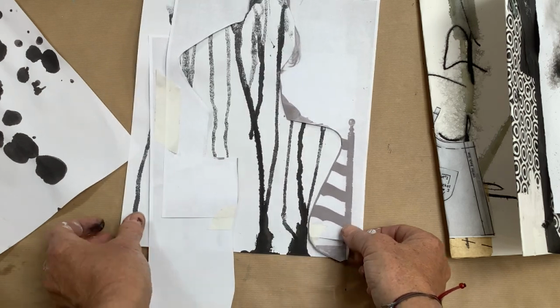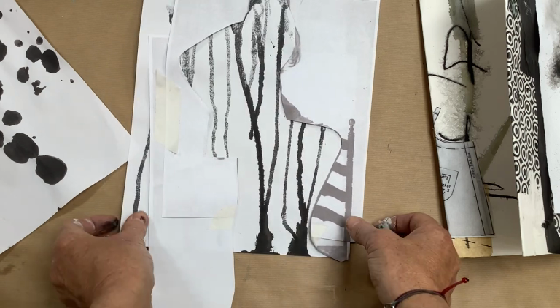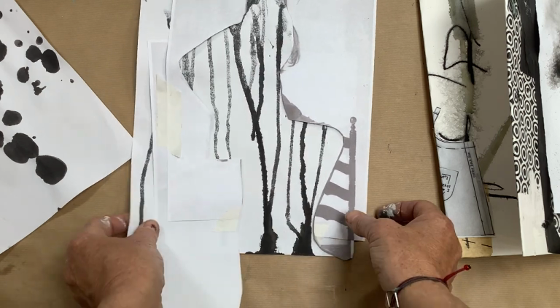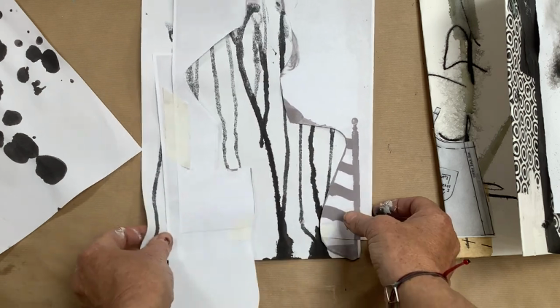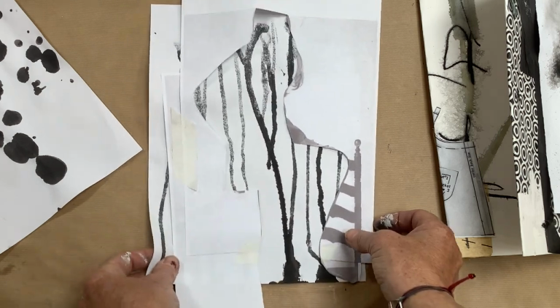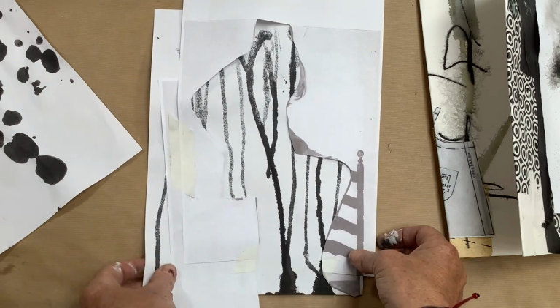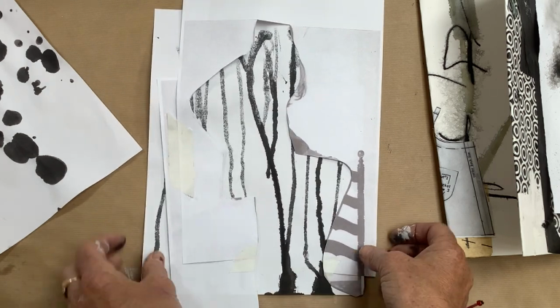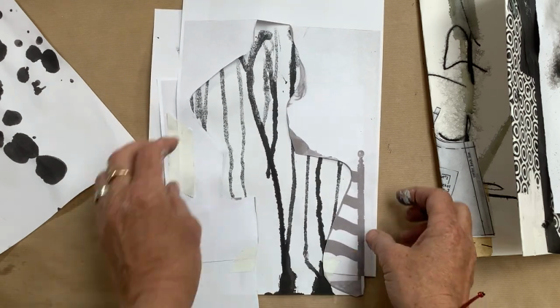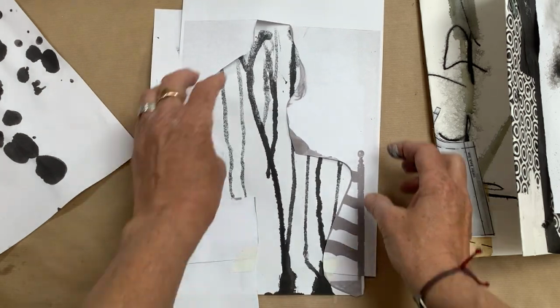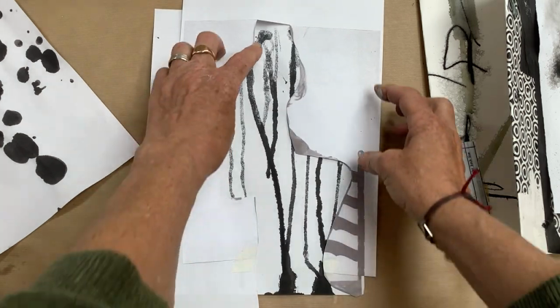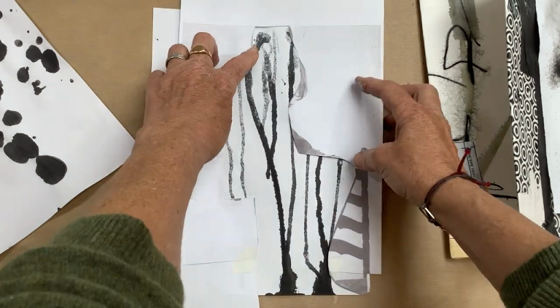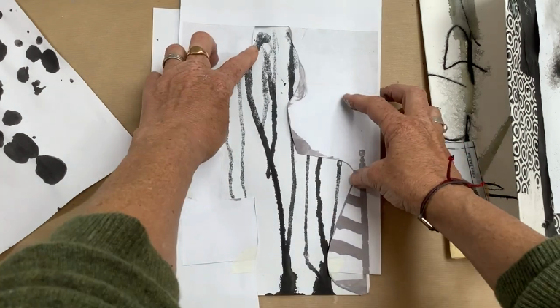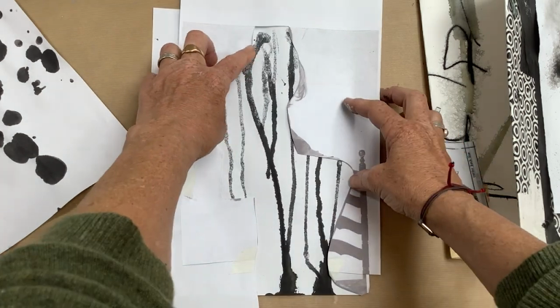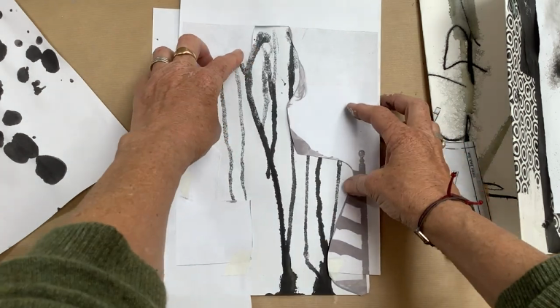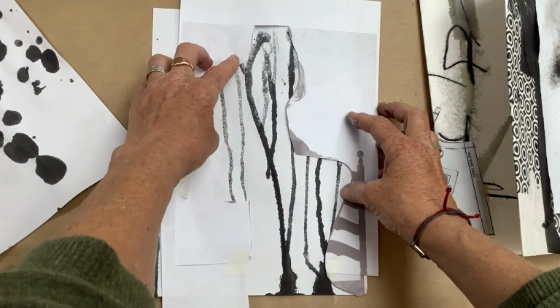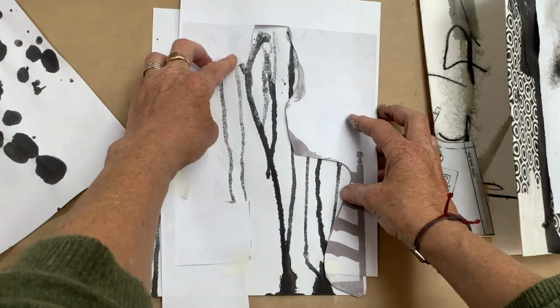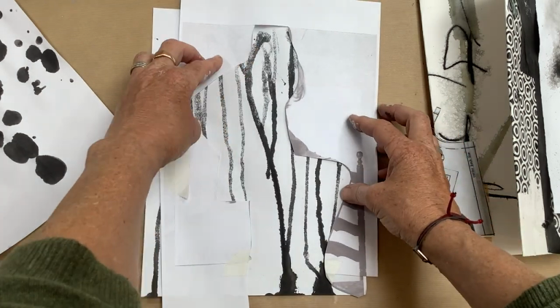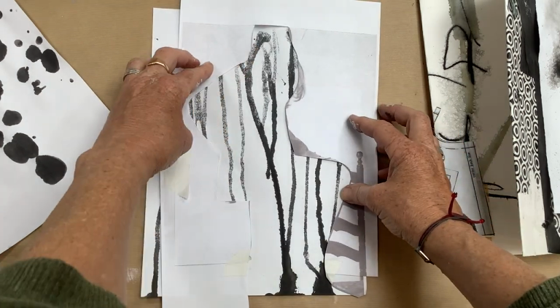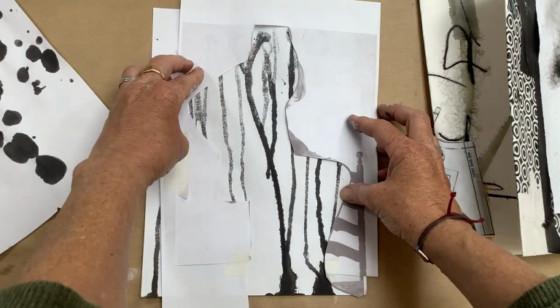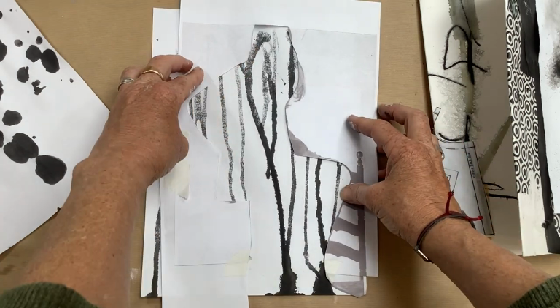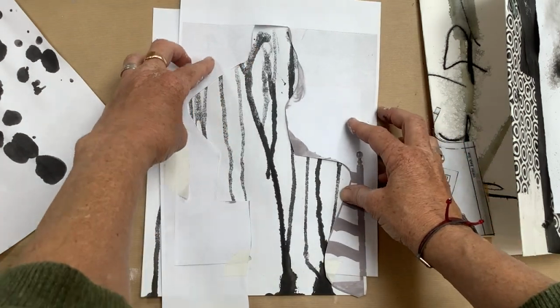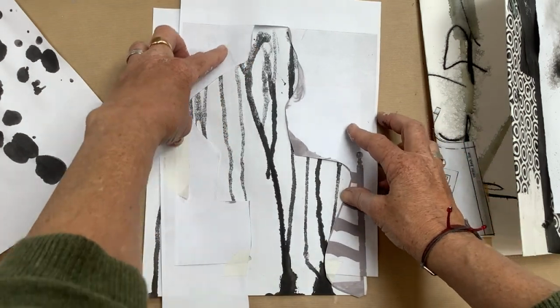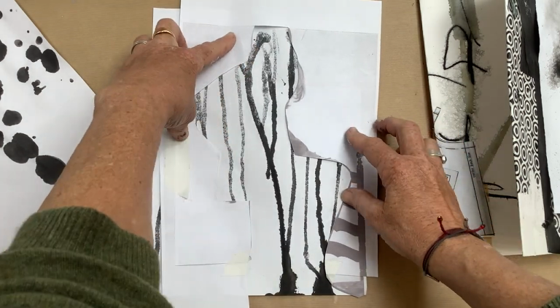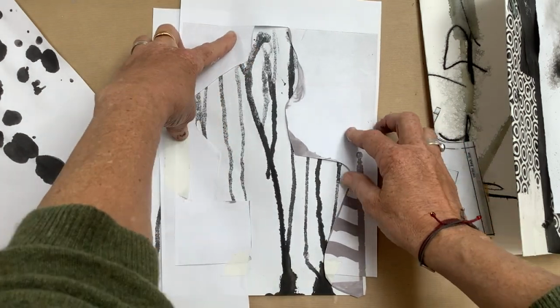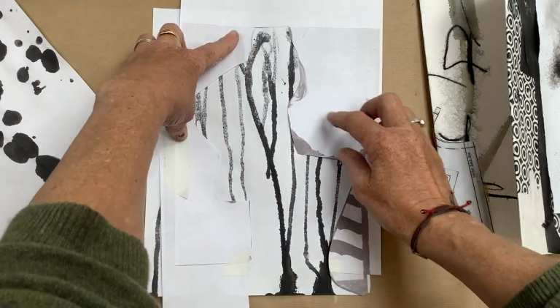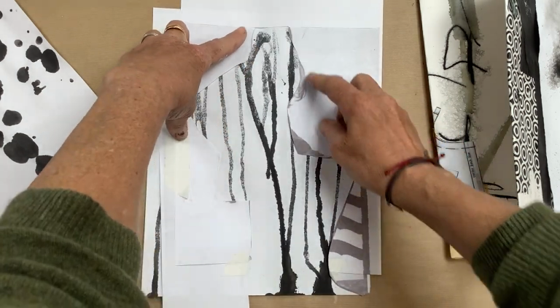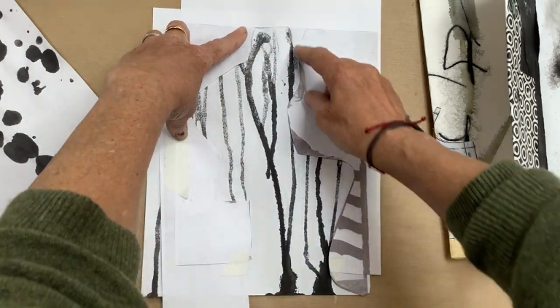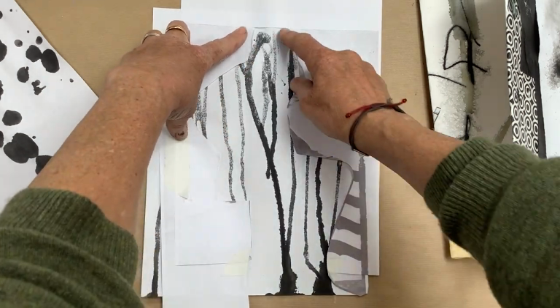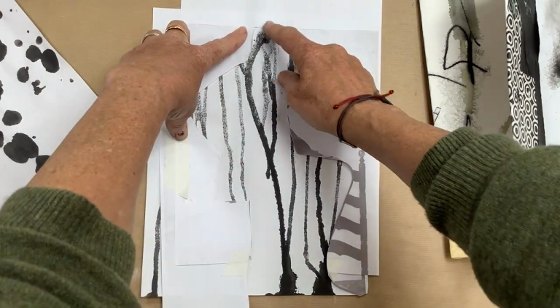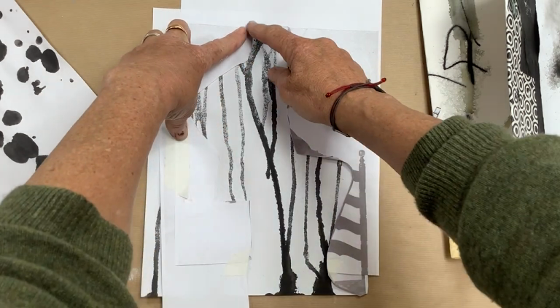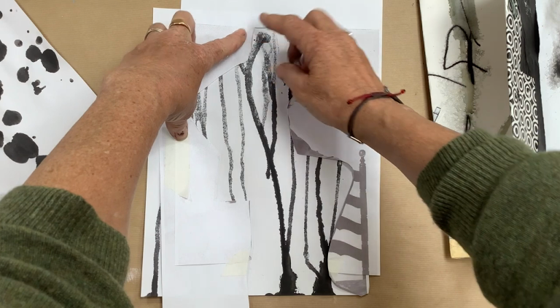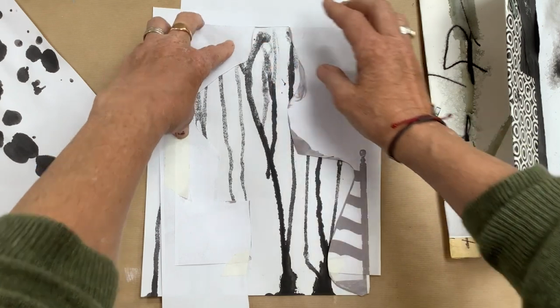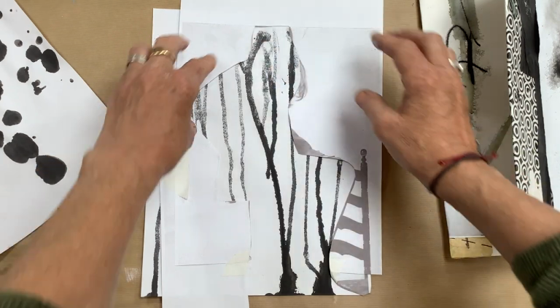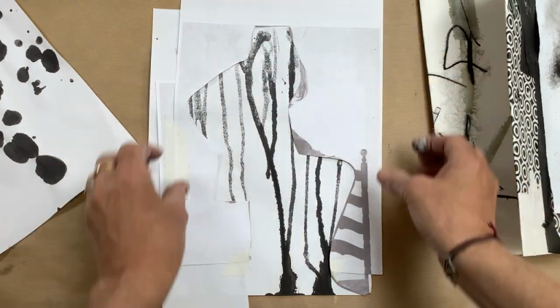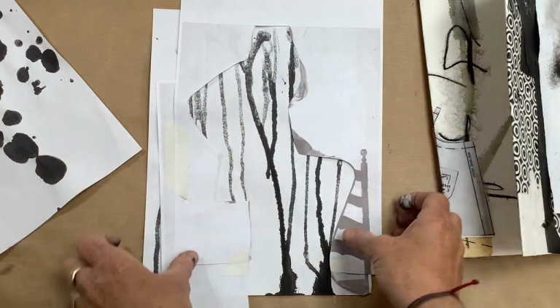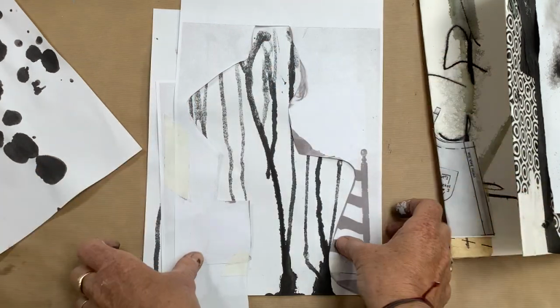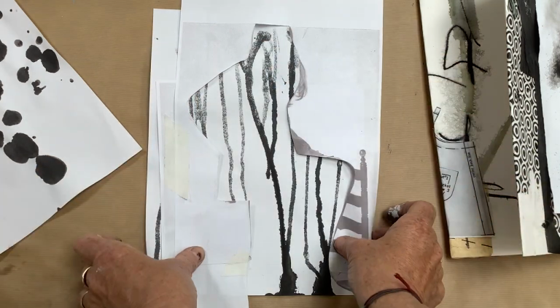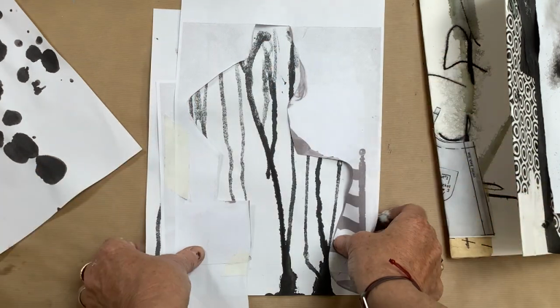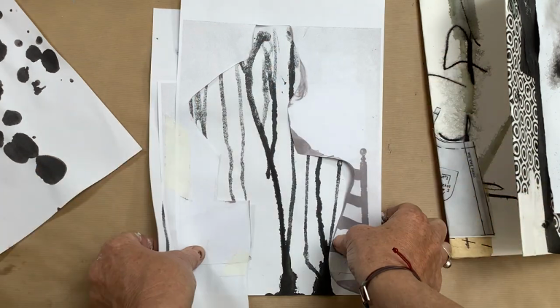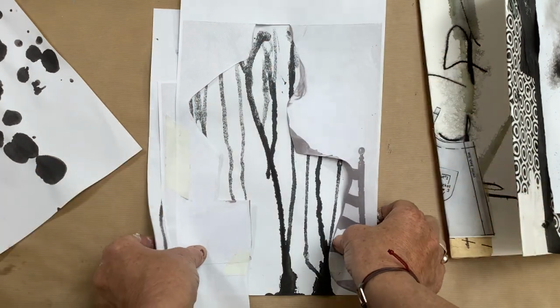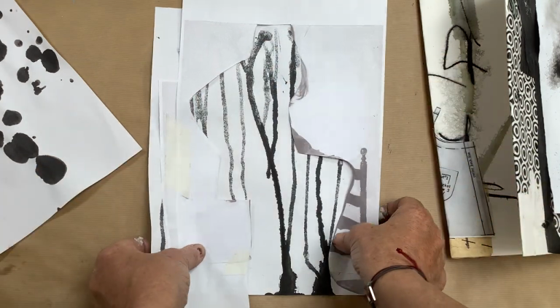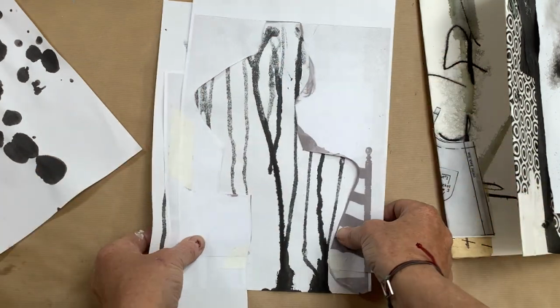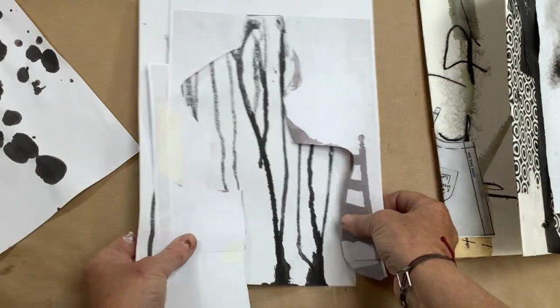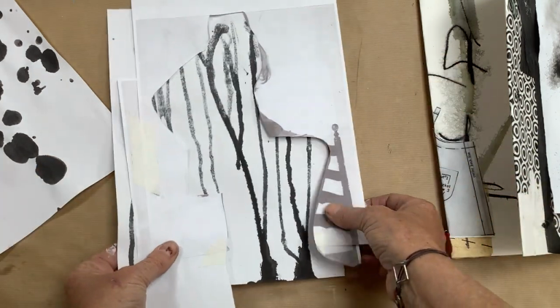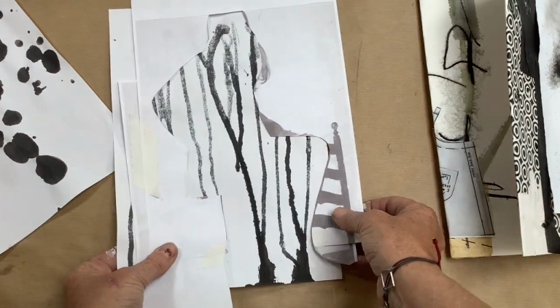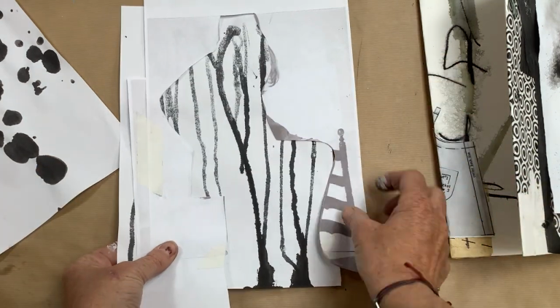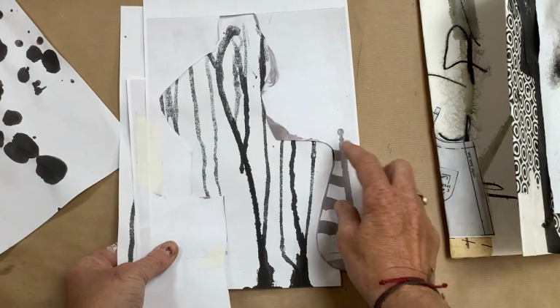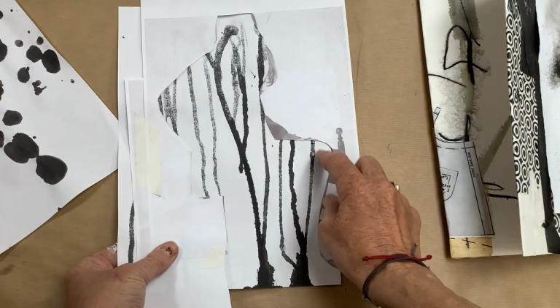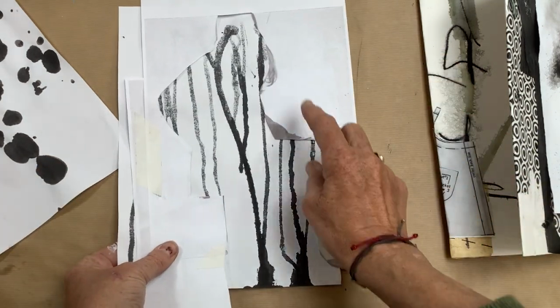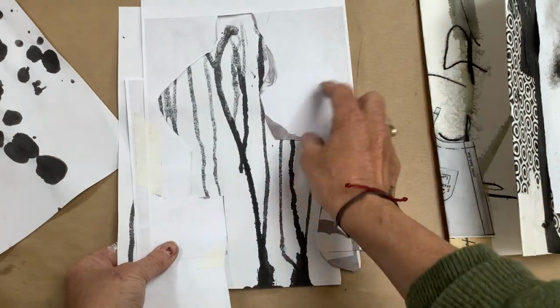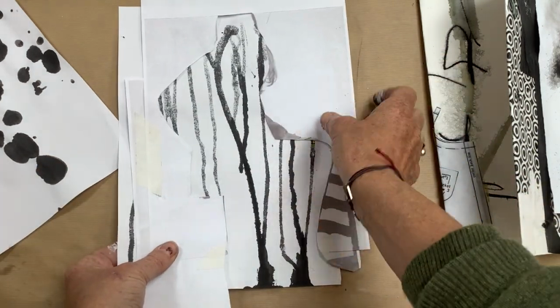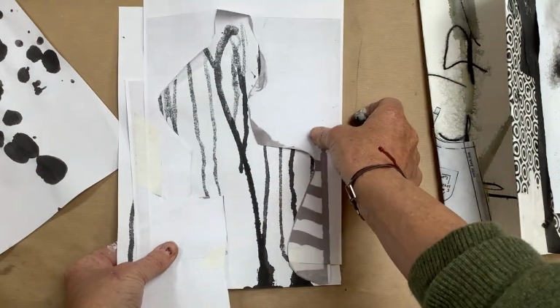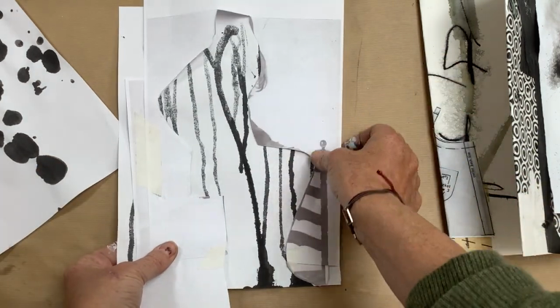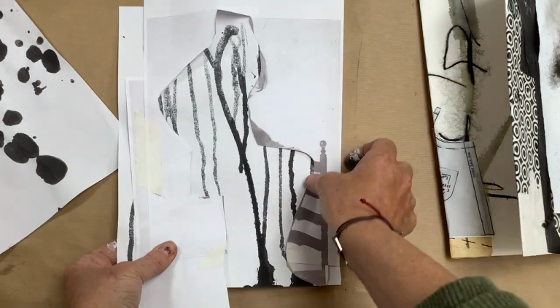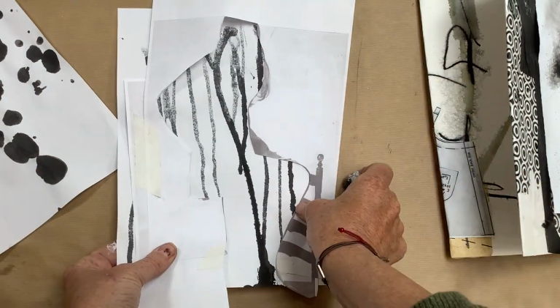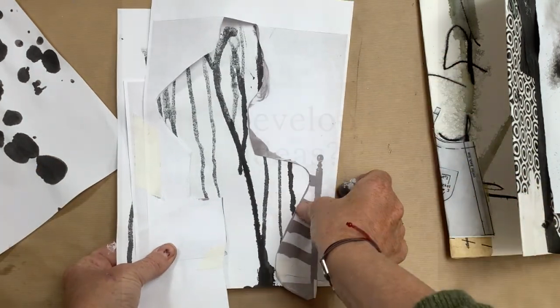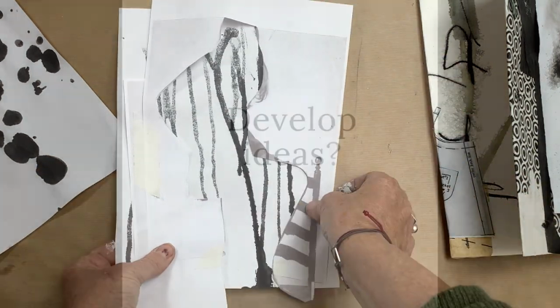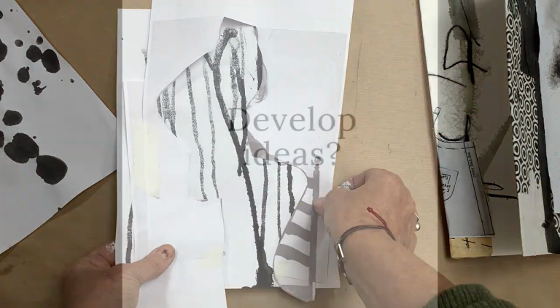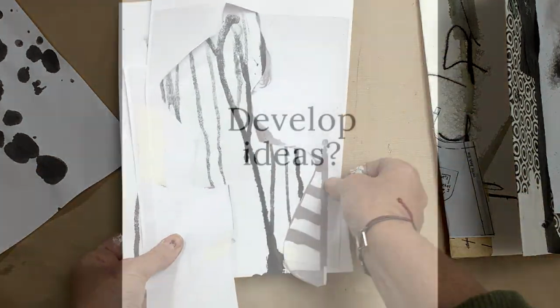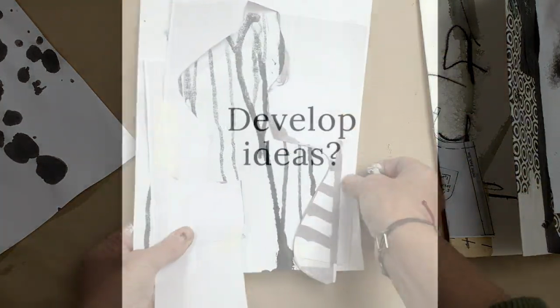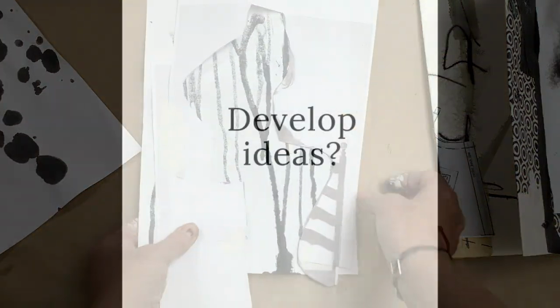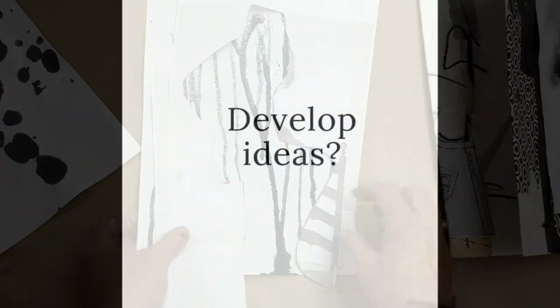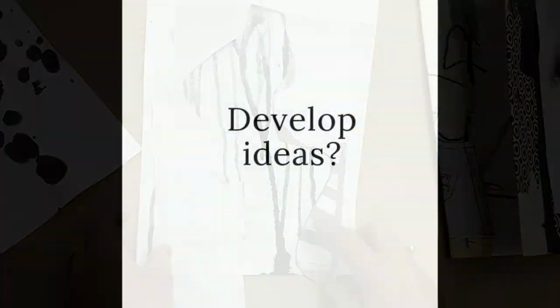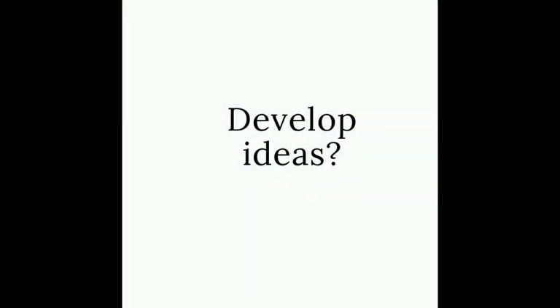So you play around until you find one that you like, and then you could stick this on here and stick the whole thing in your book.